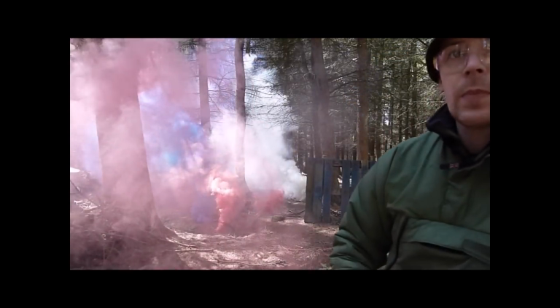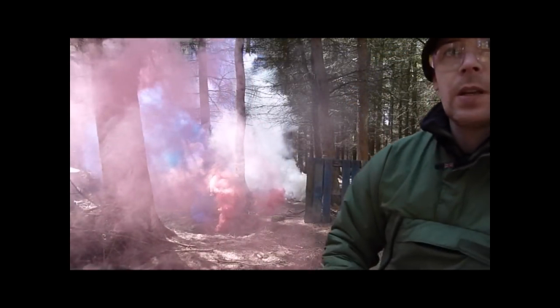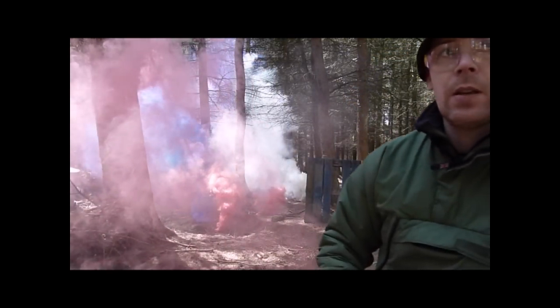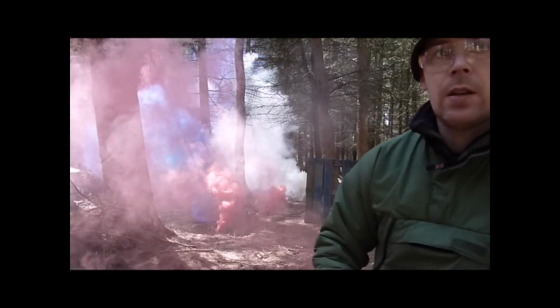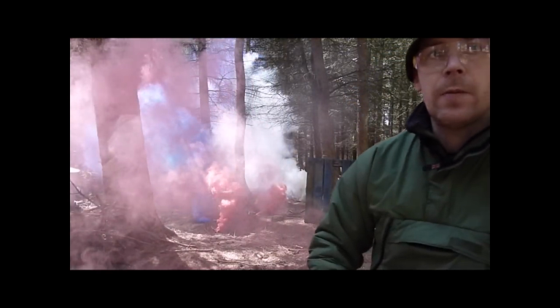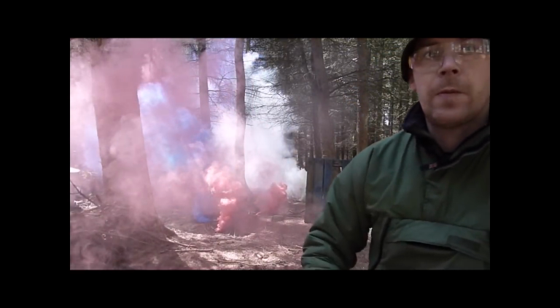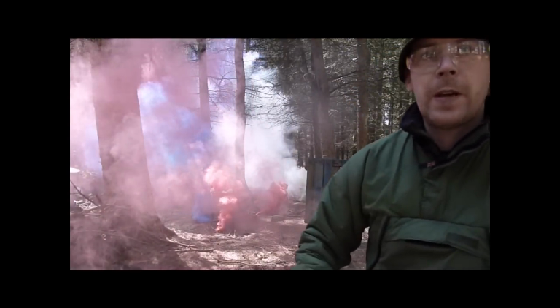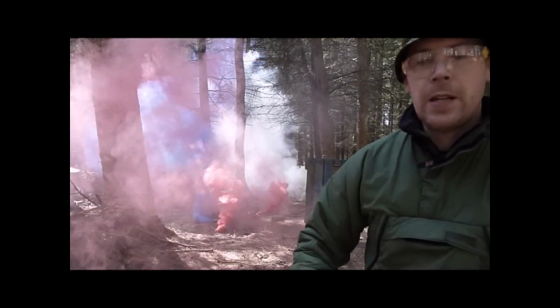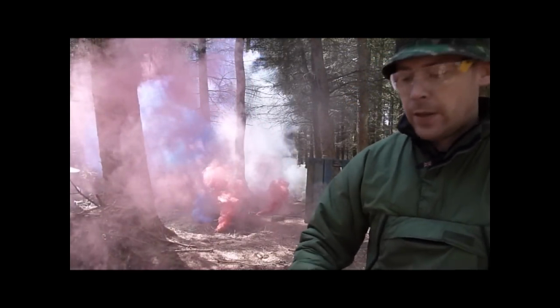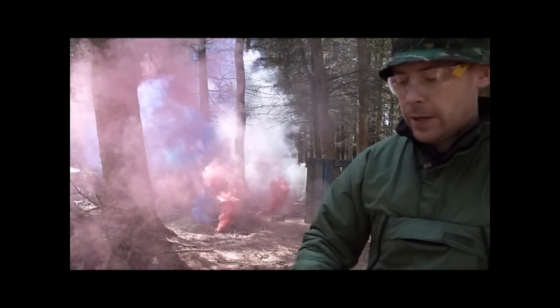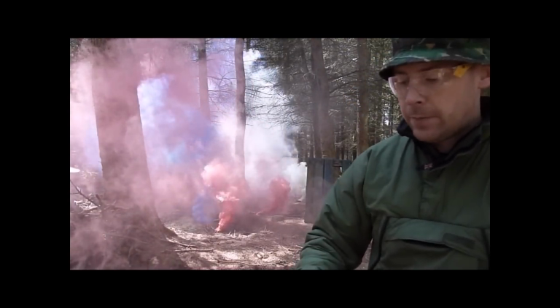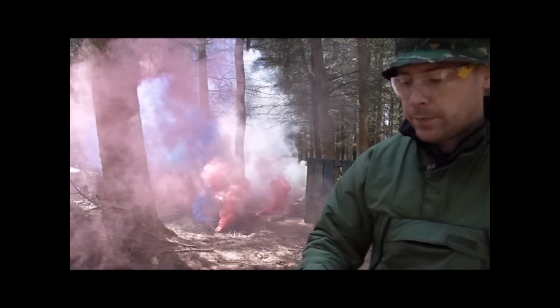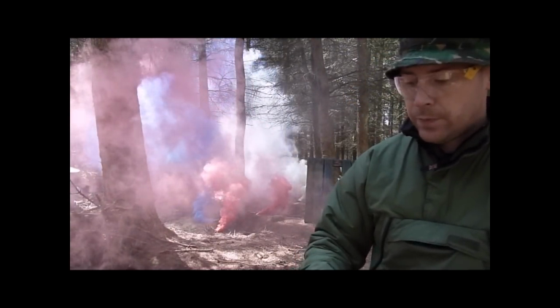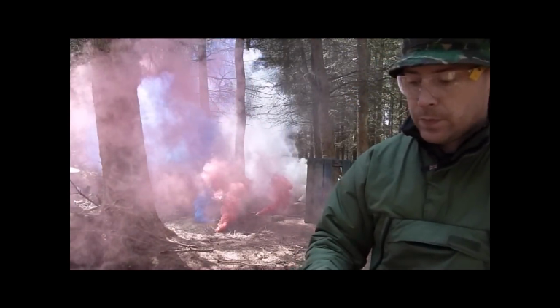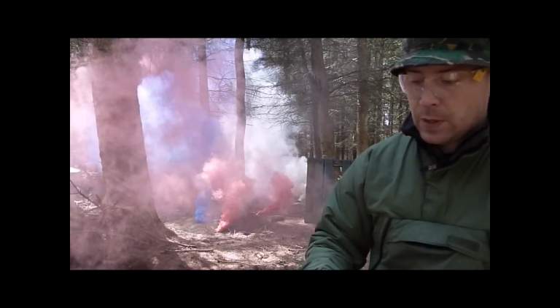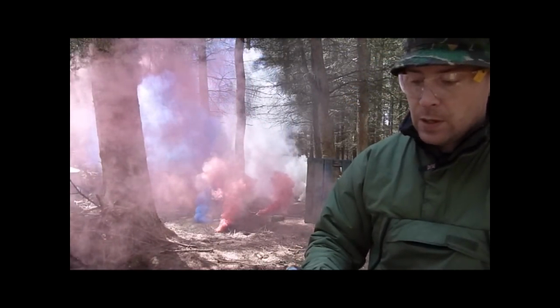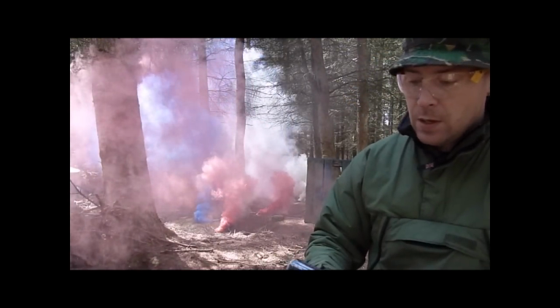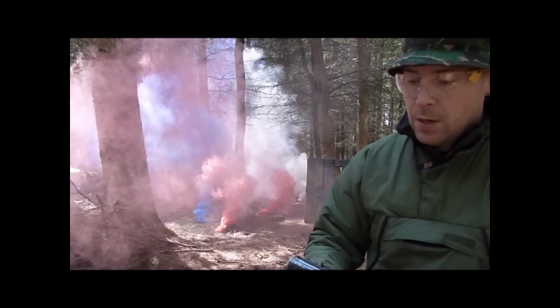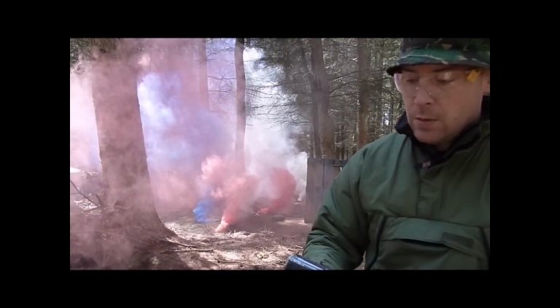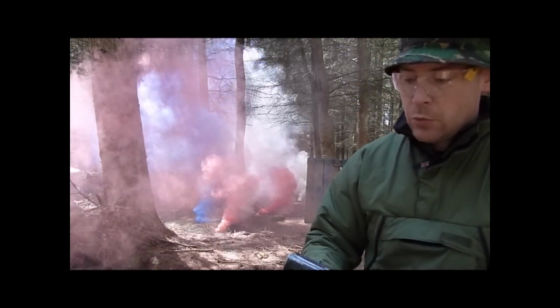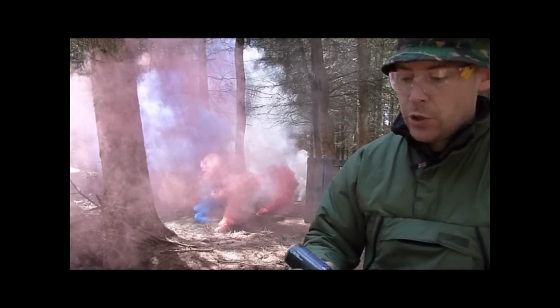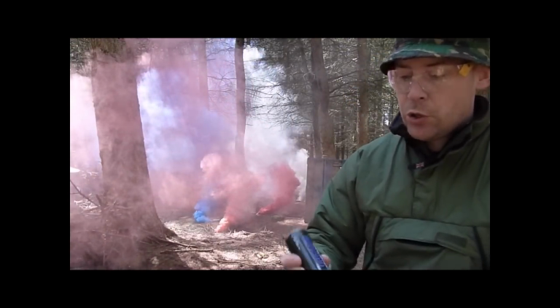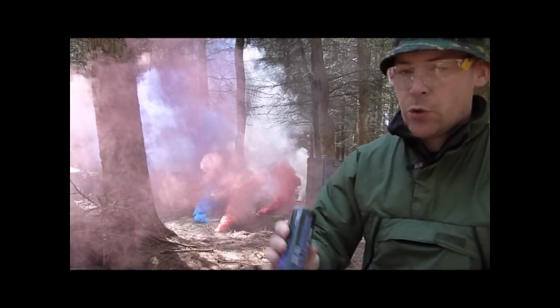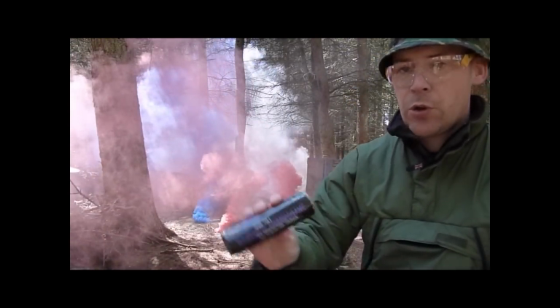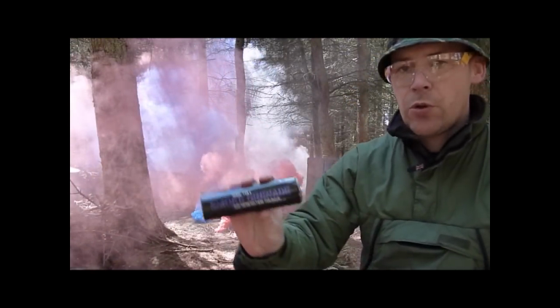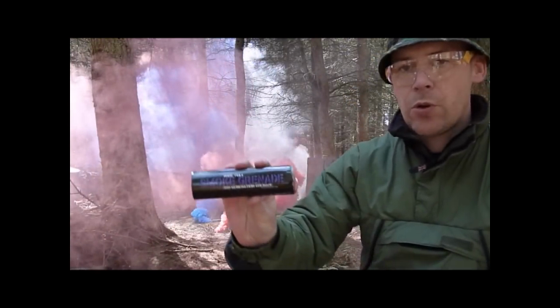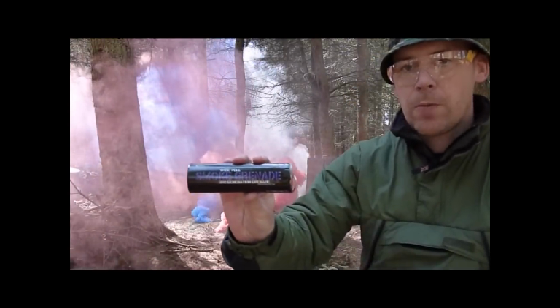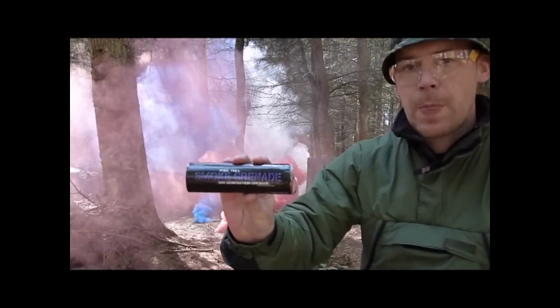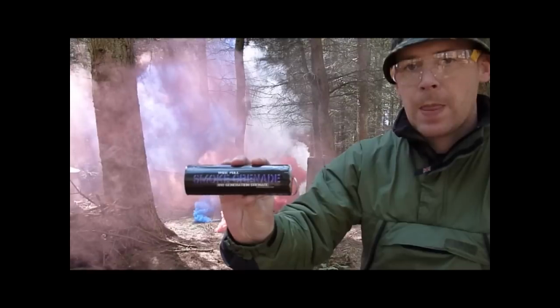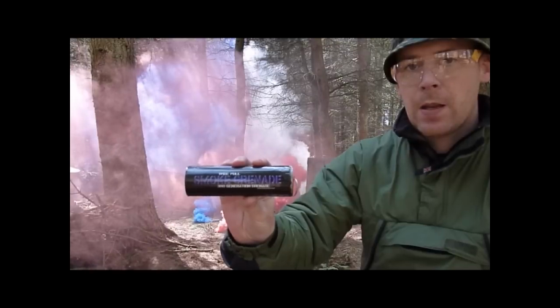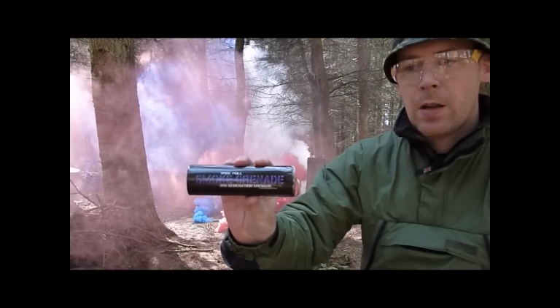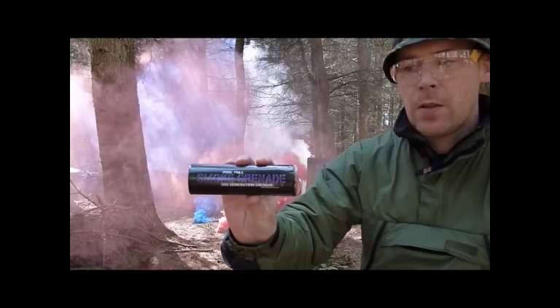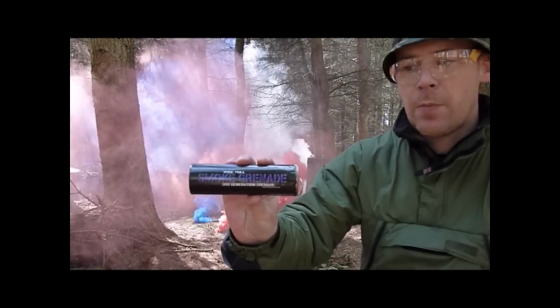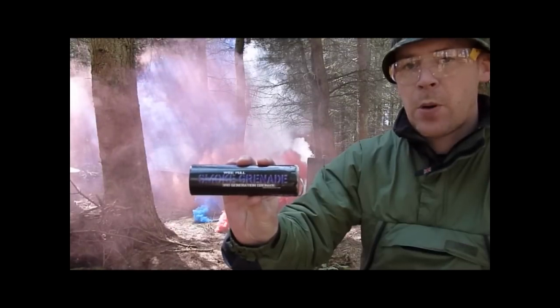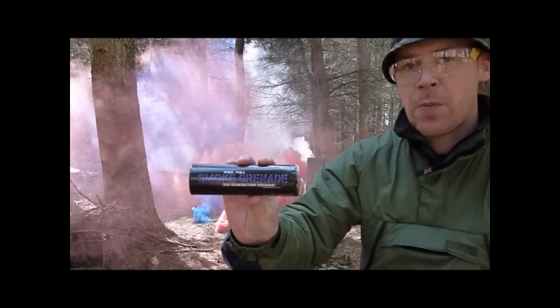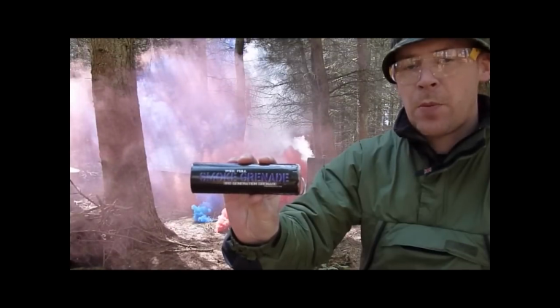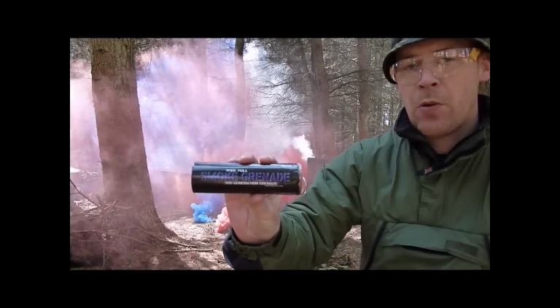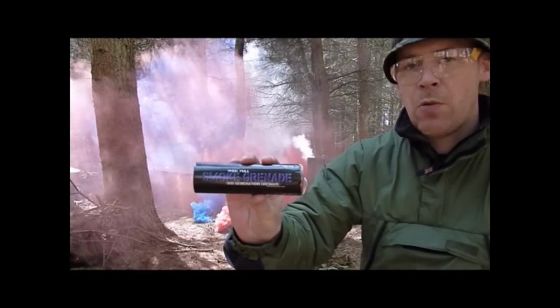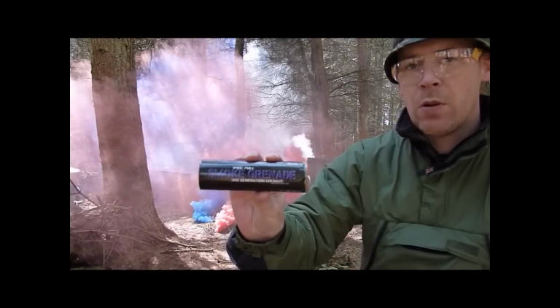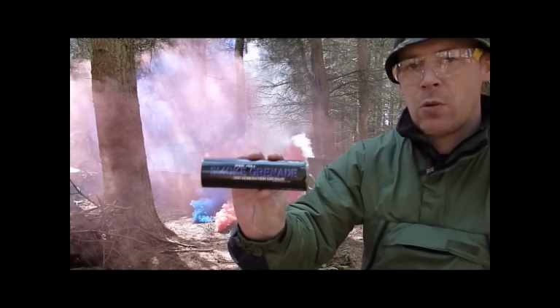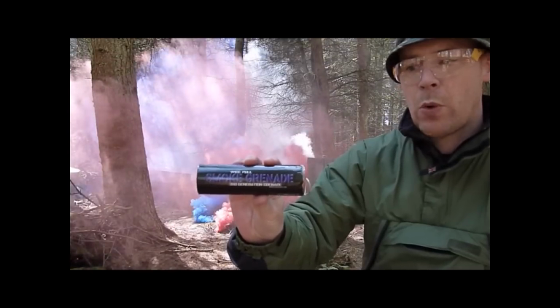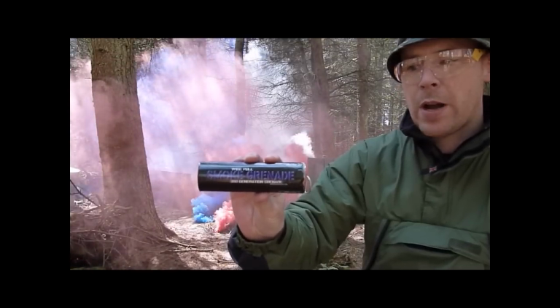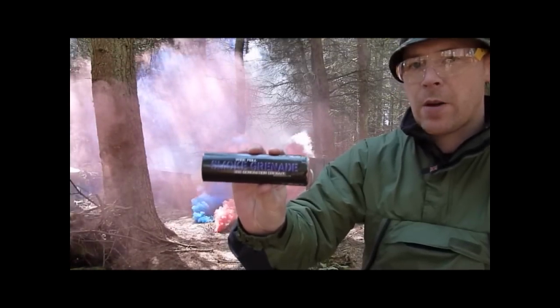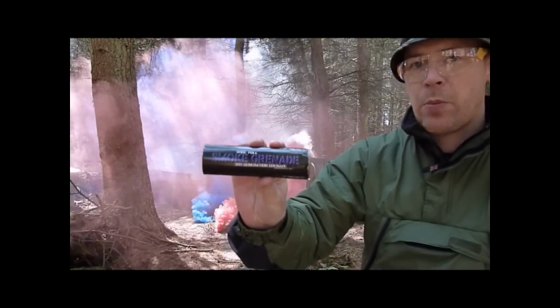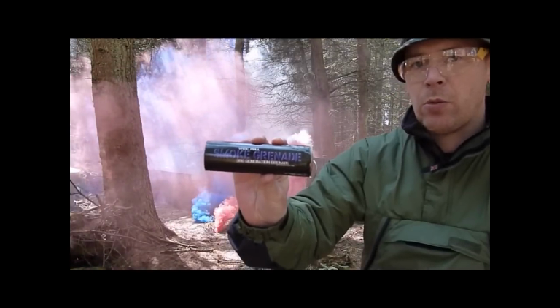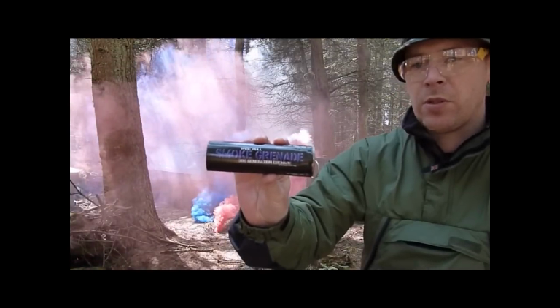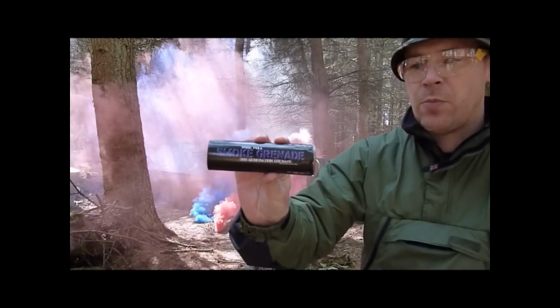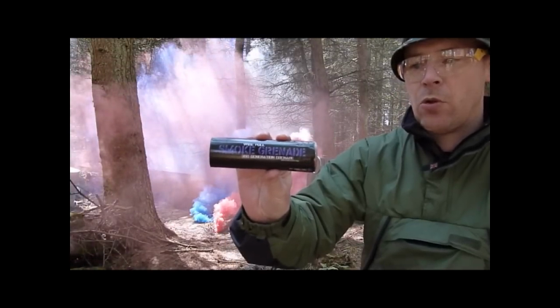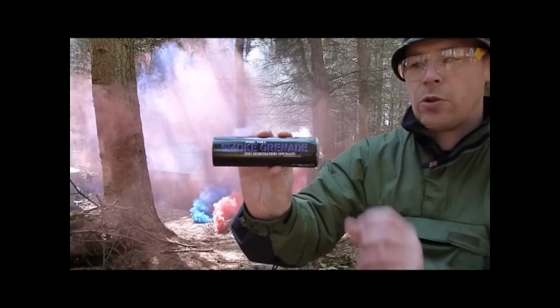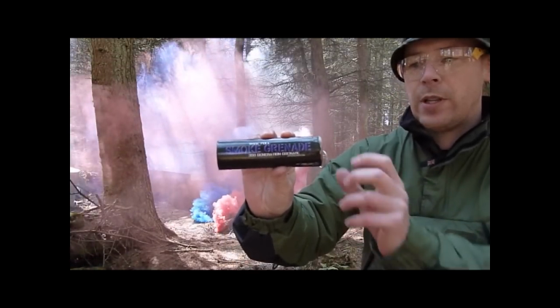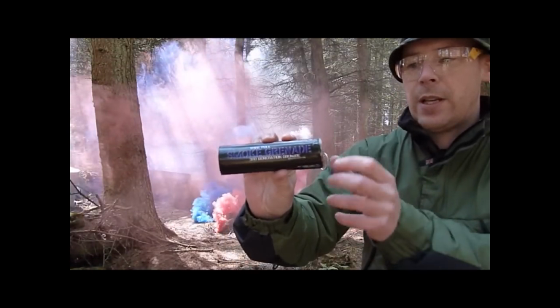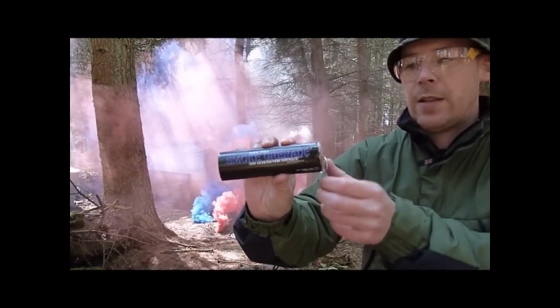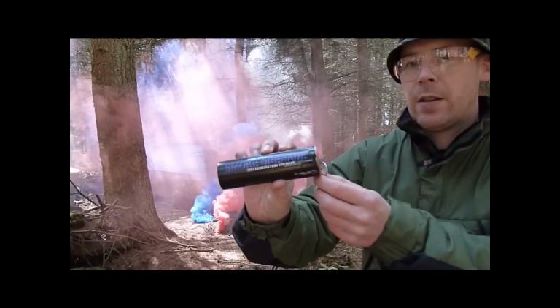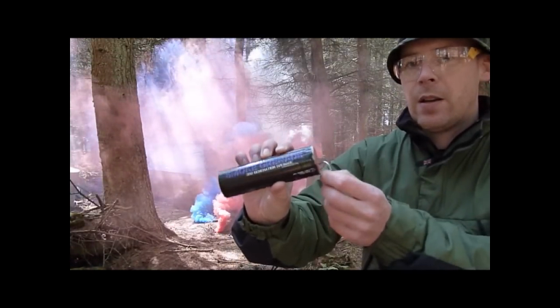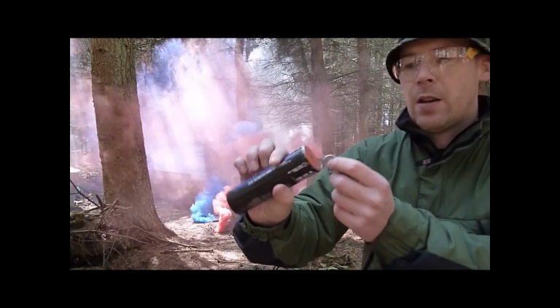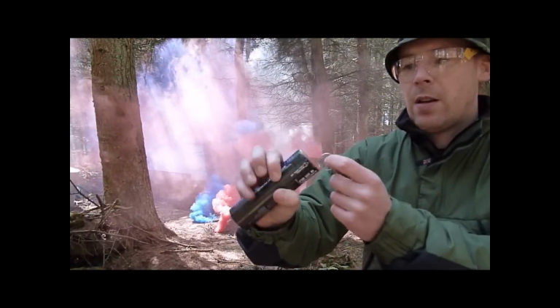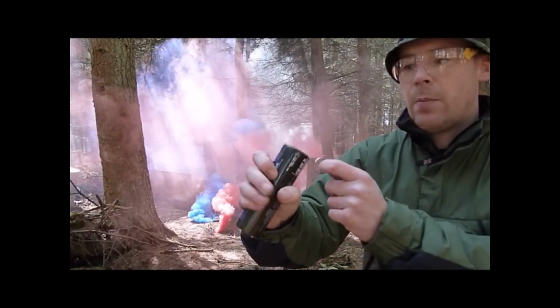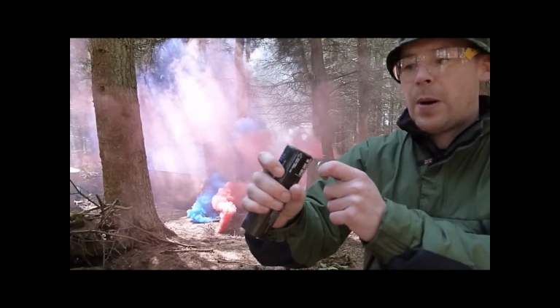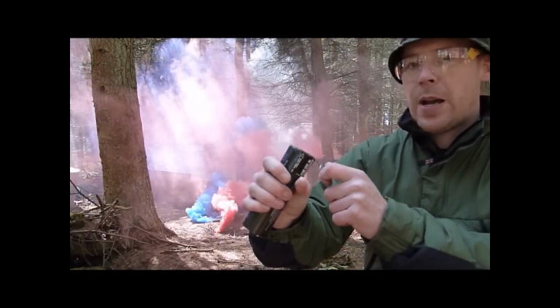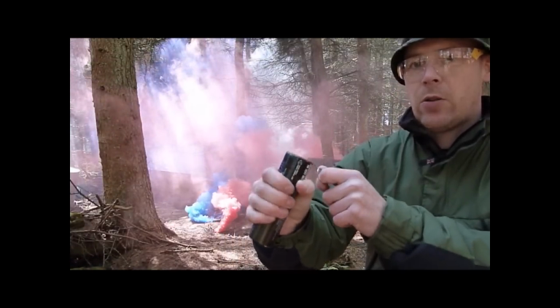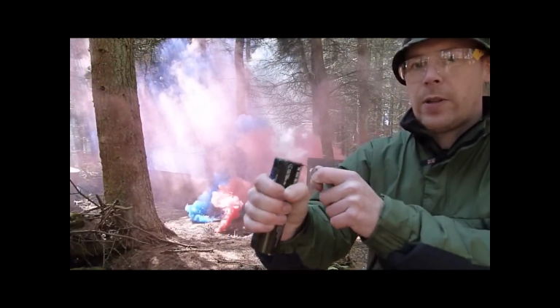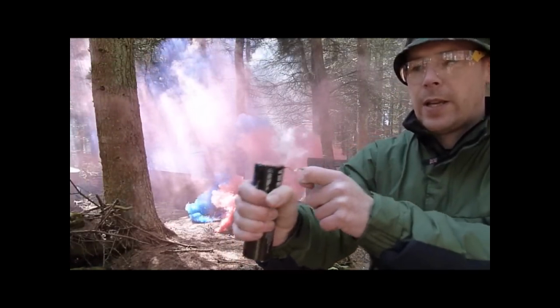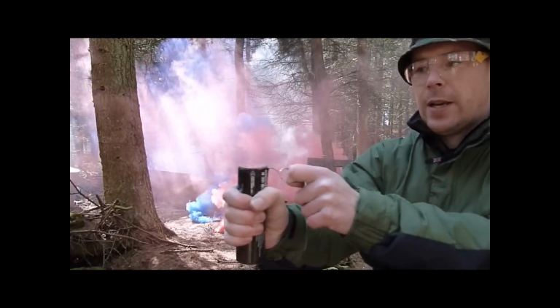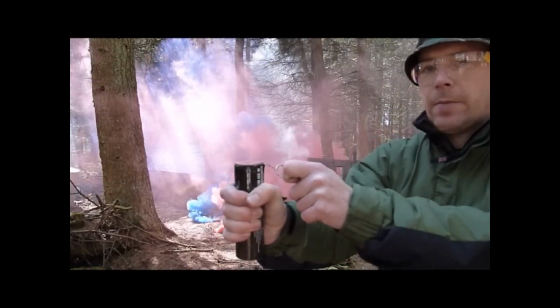And finally, I'm going to show you the purple wire pull smoke grenade by Enola Gay.